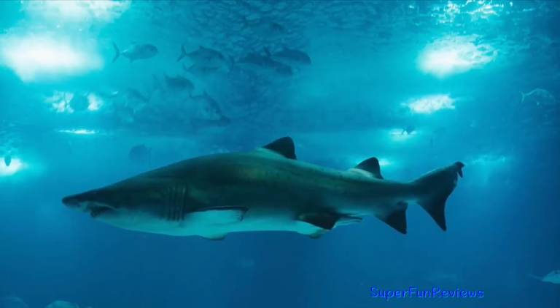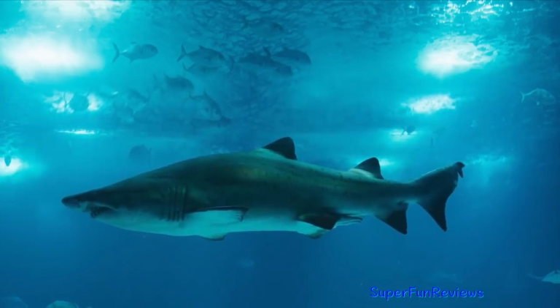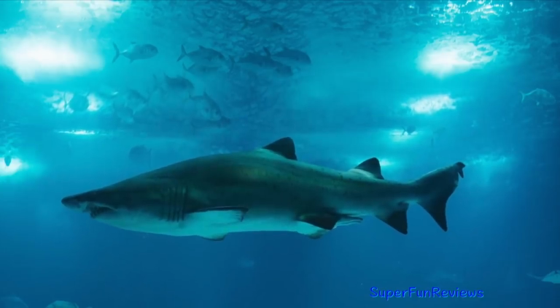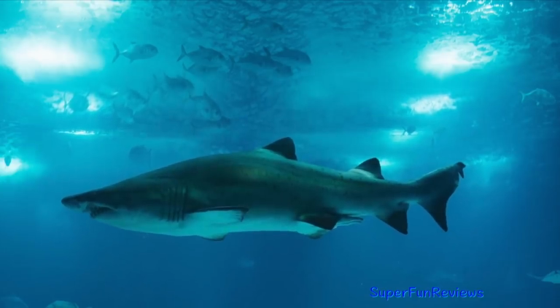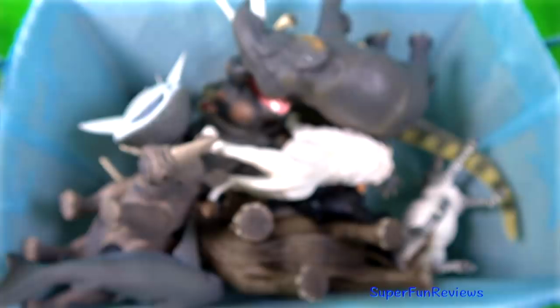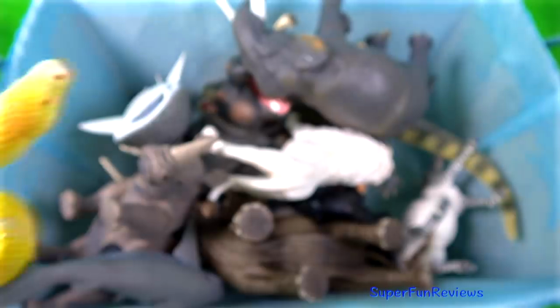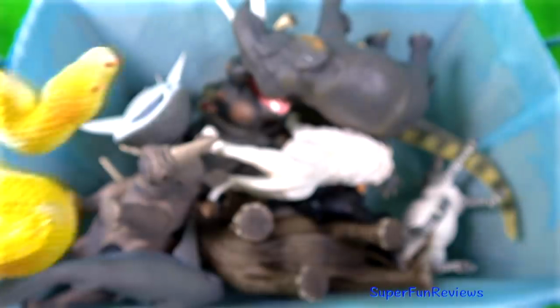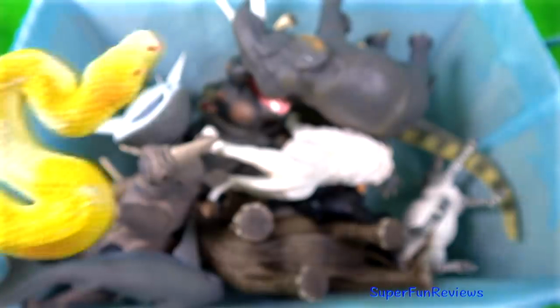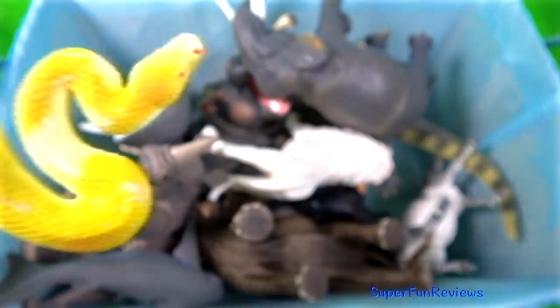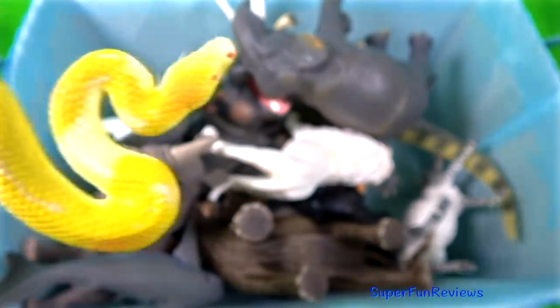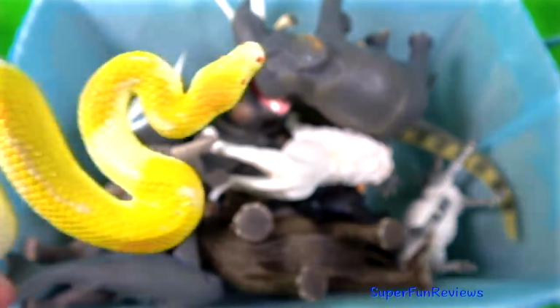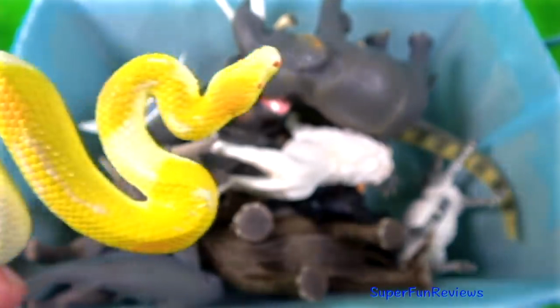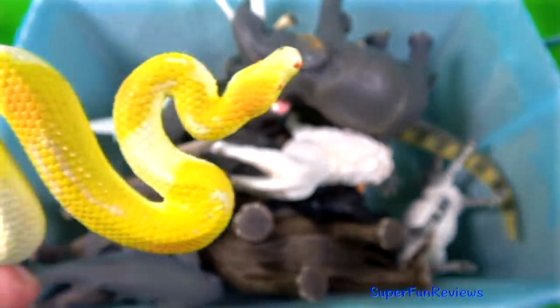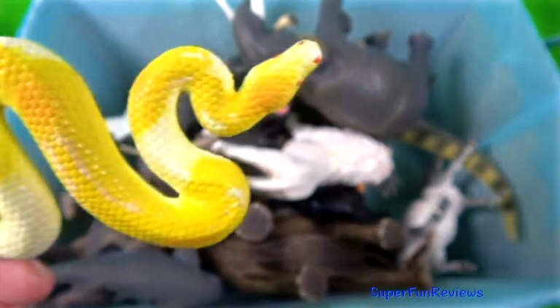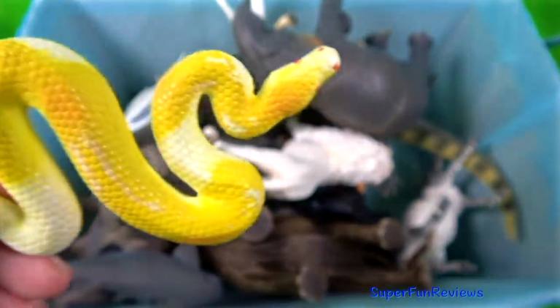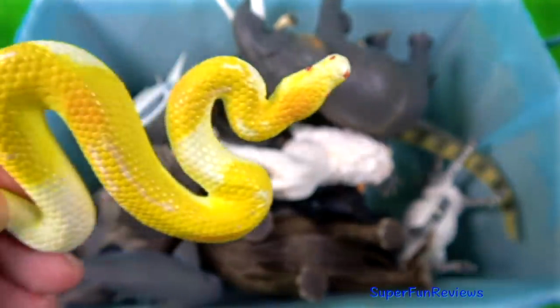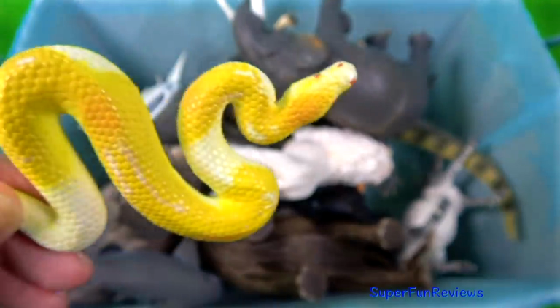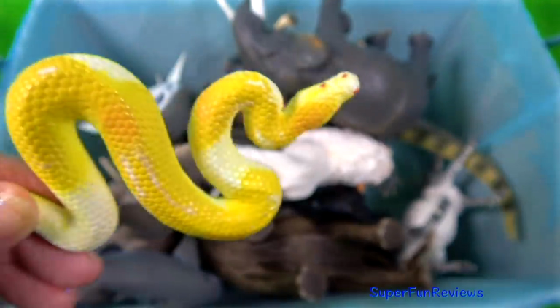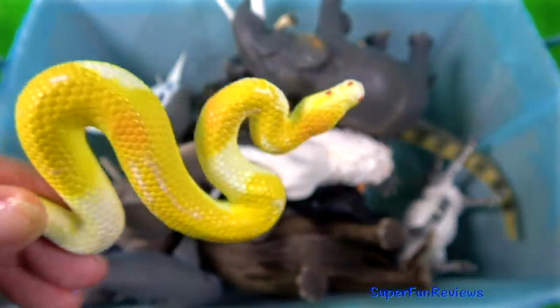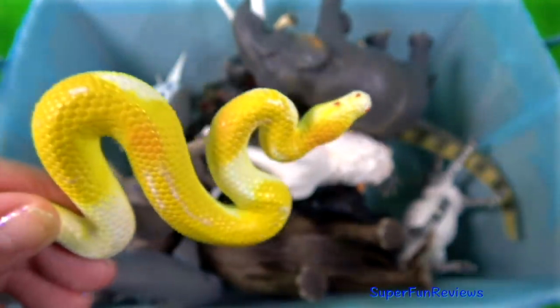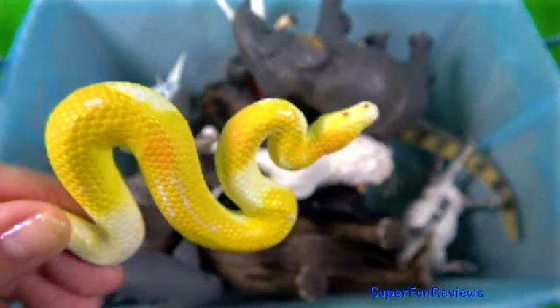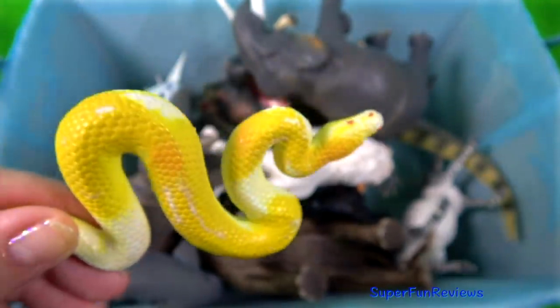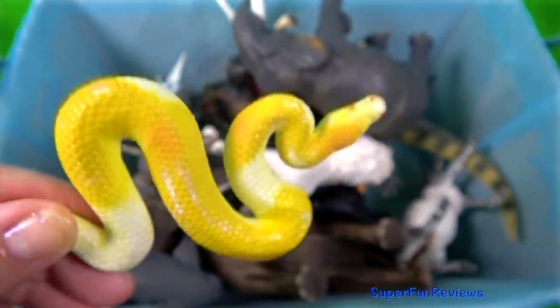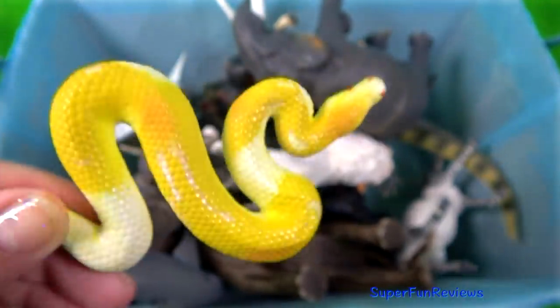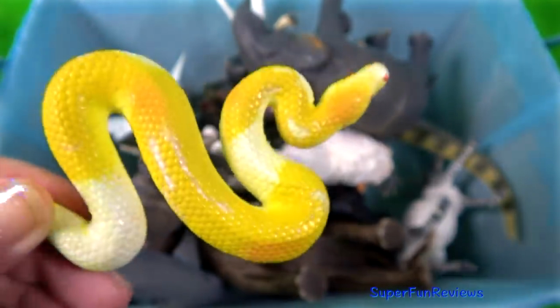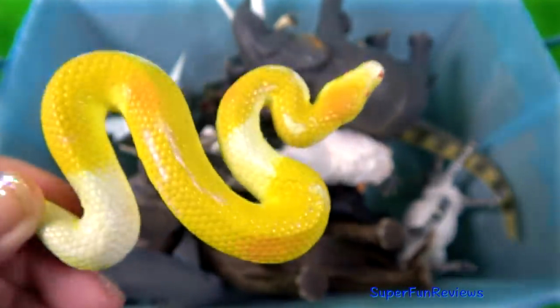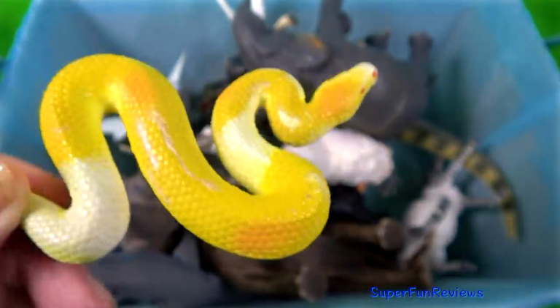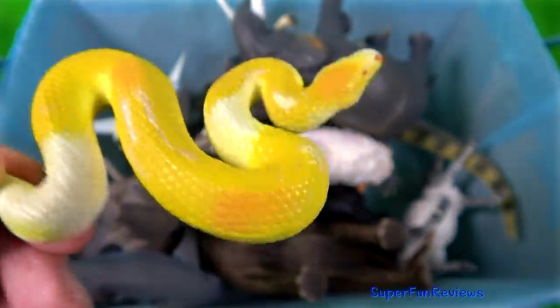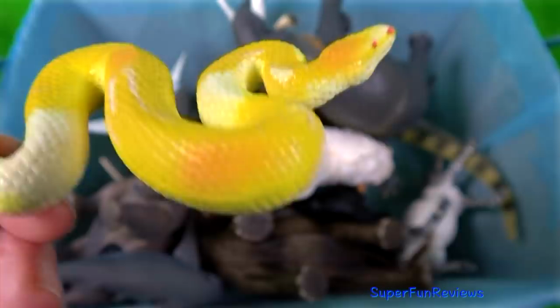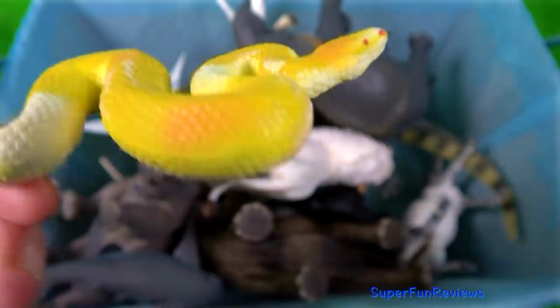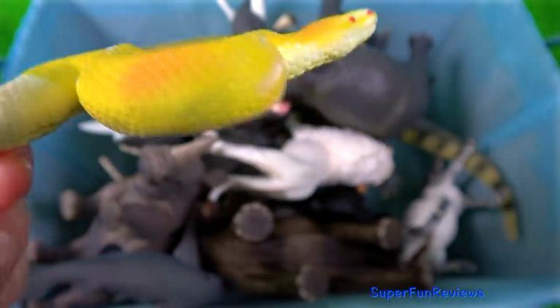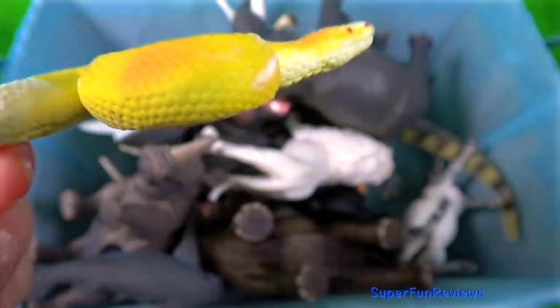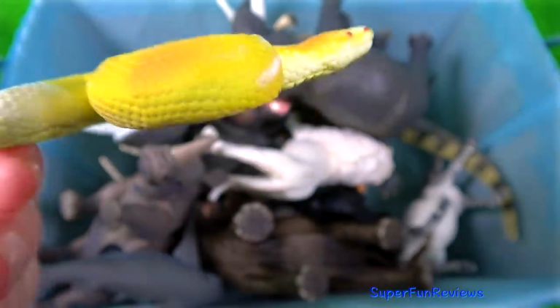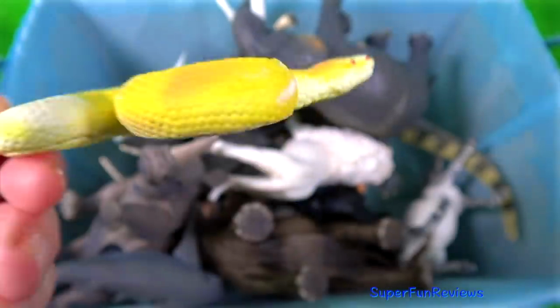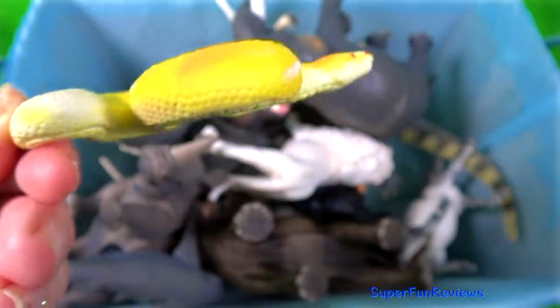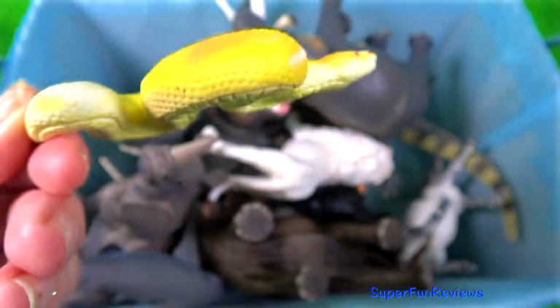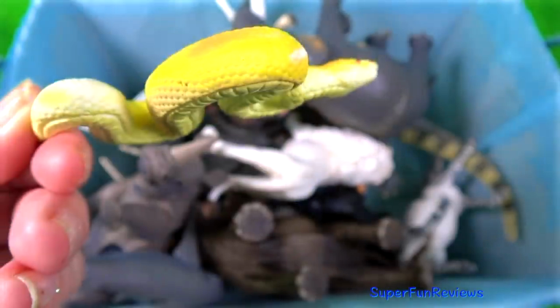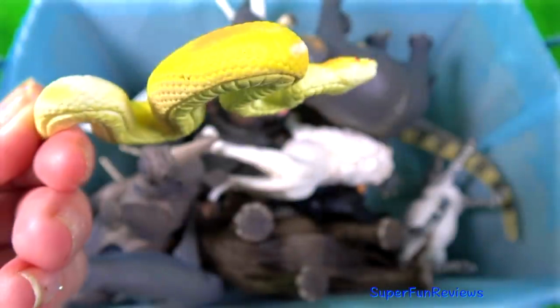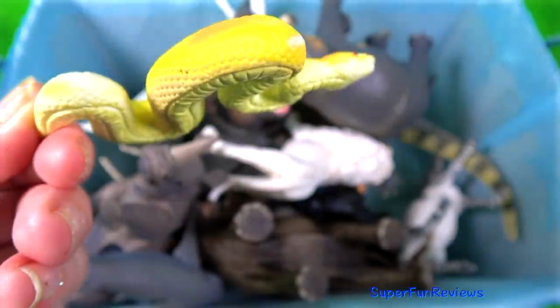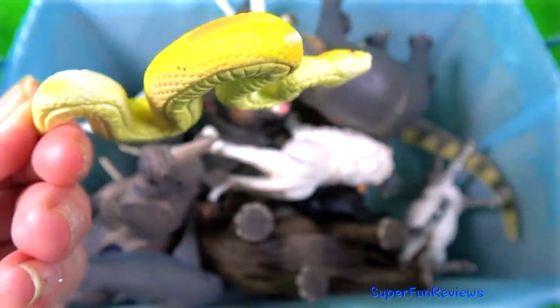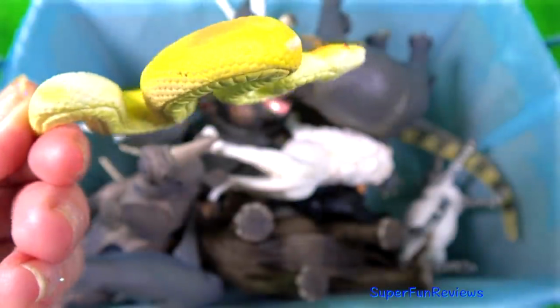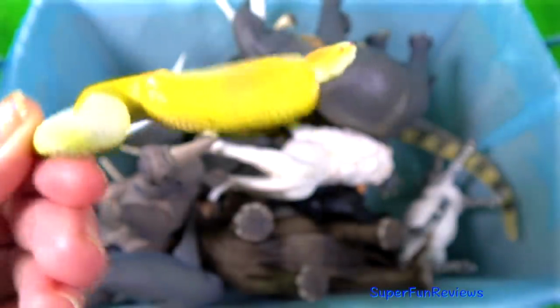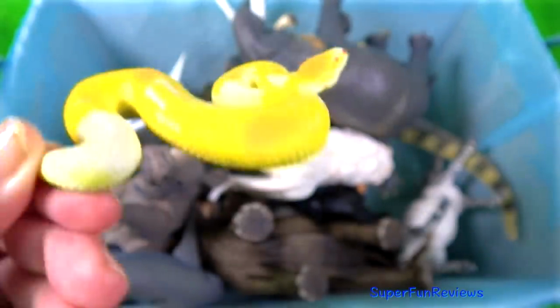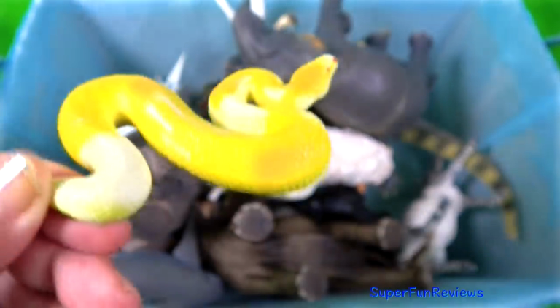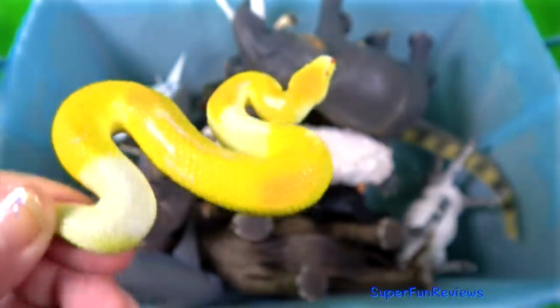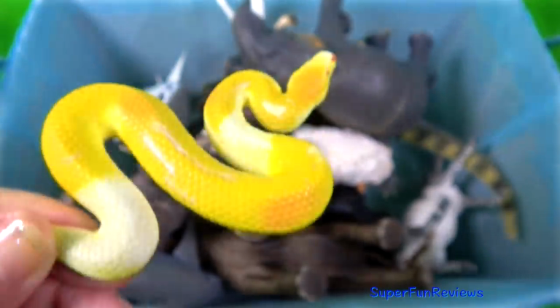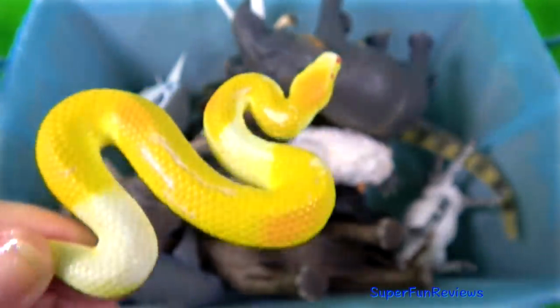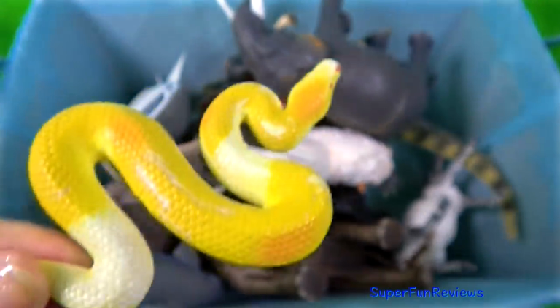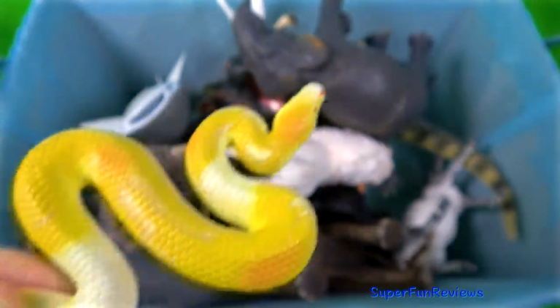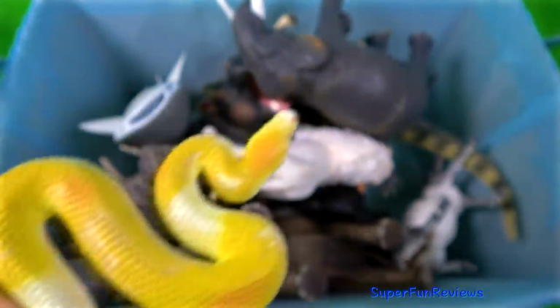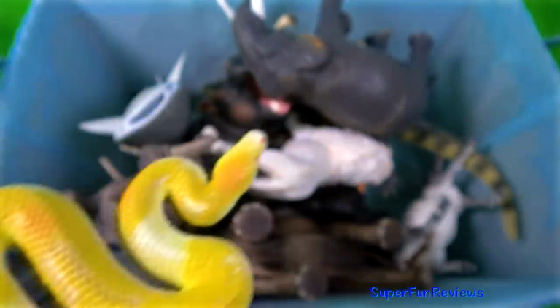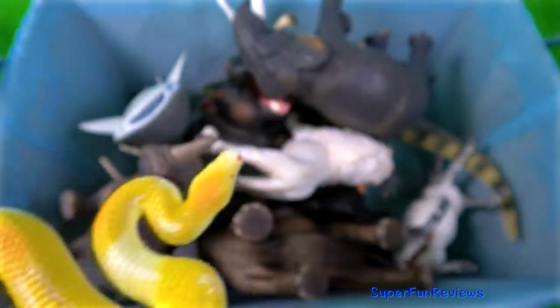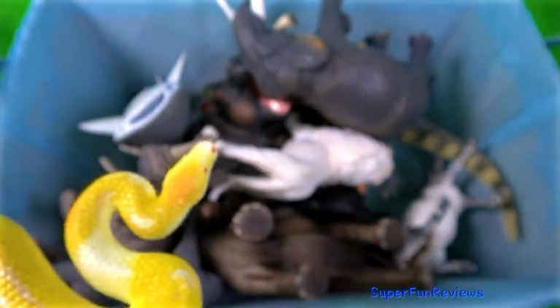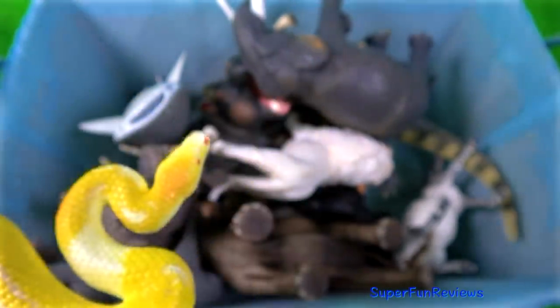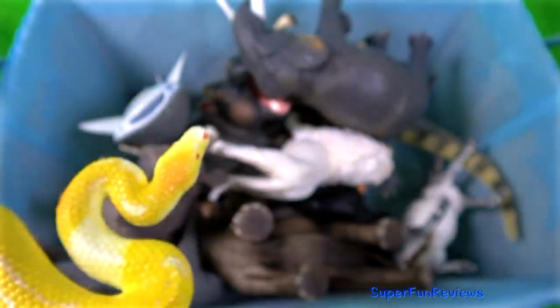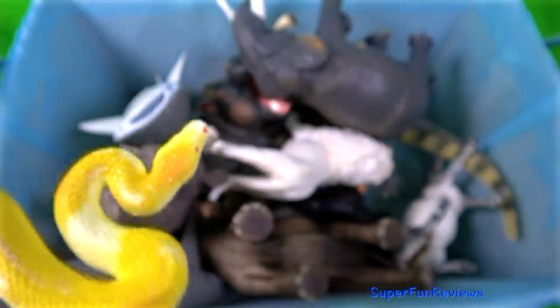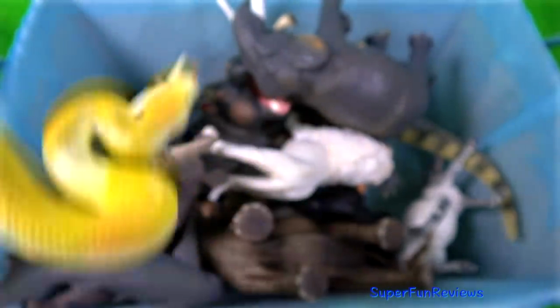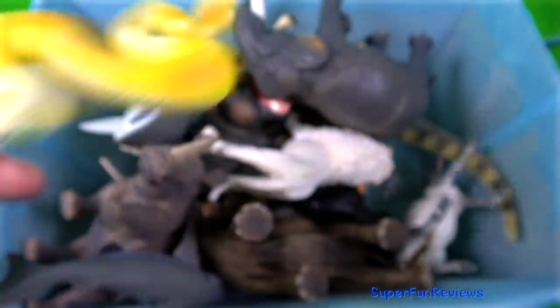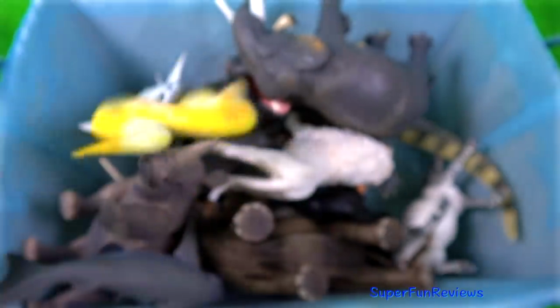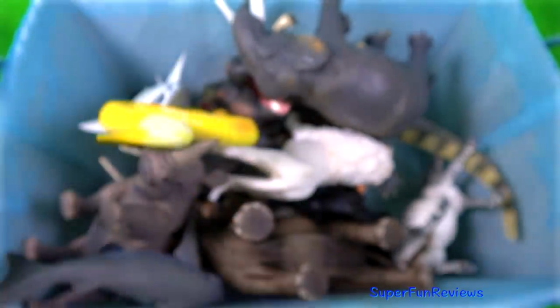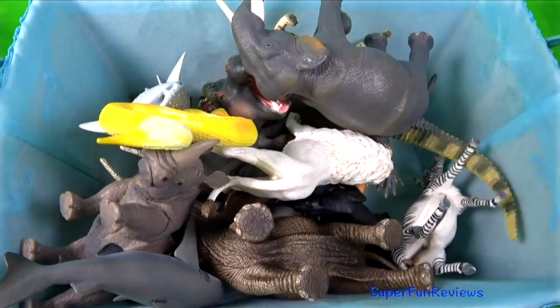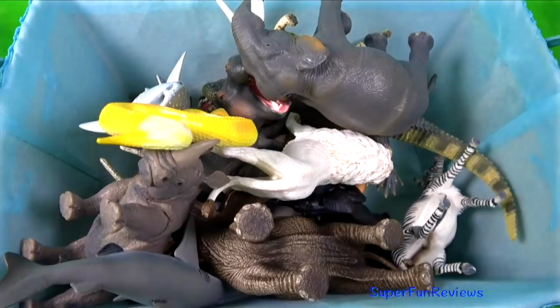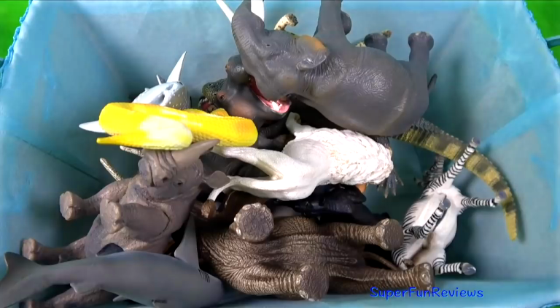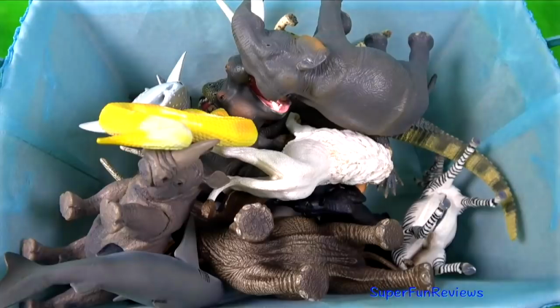The albino ball python. Like all other pythons, it is a non-venomous constrictor.